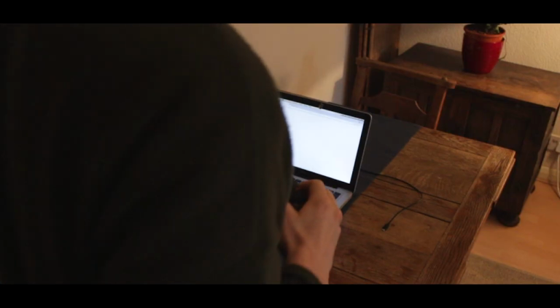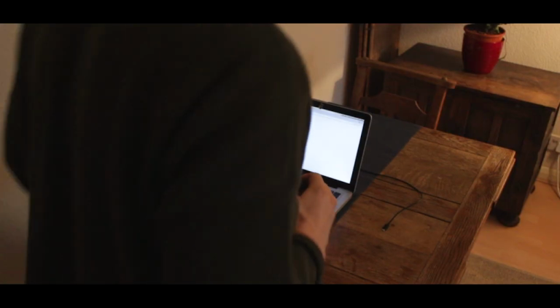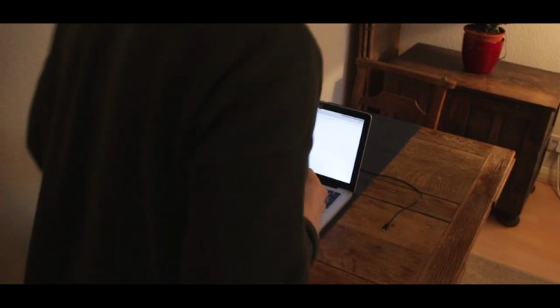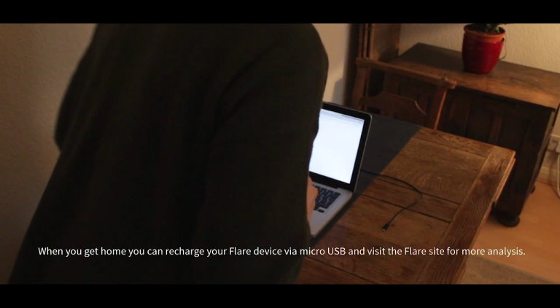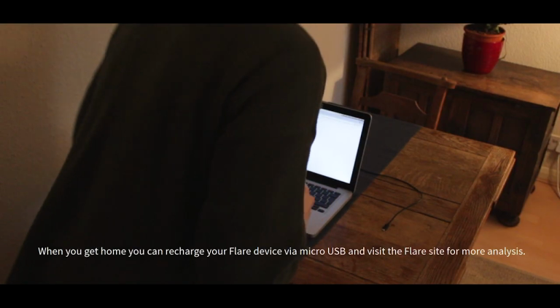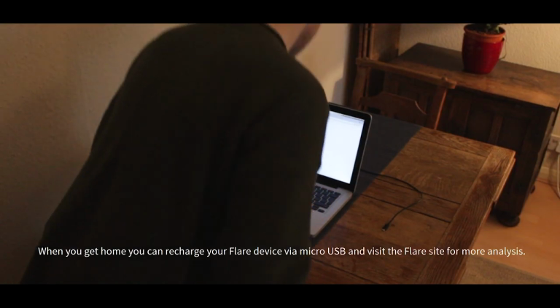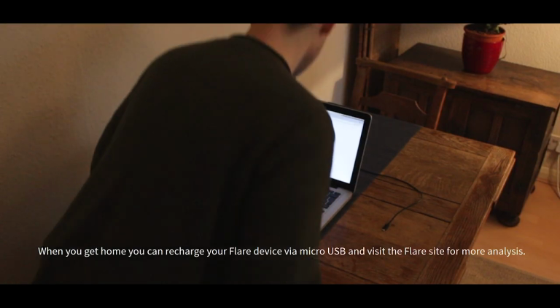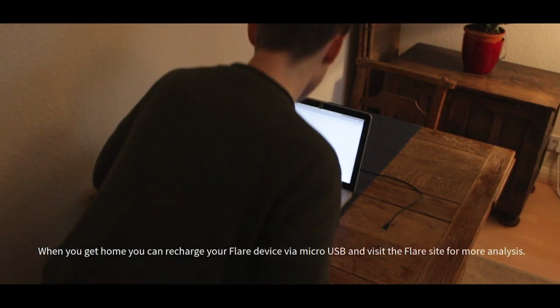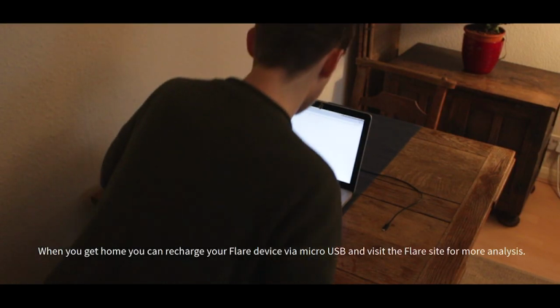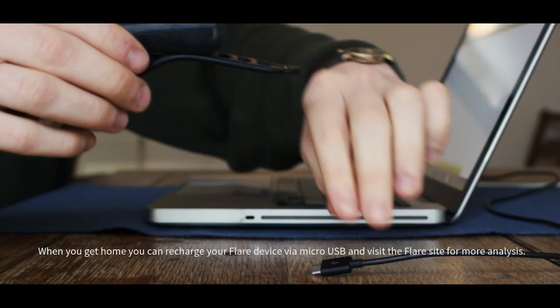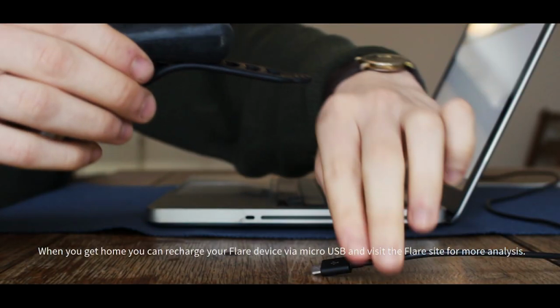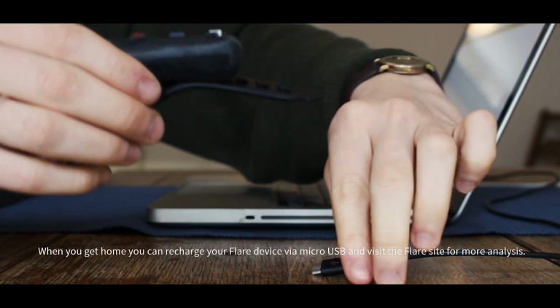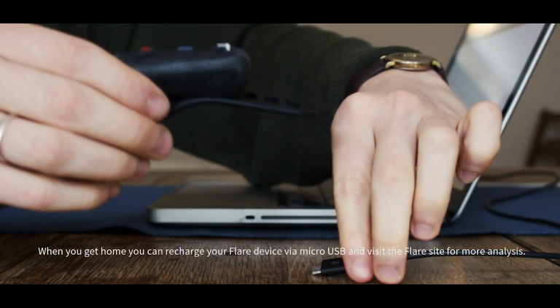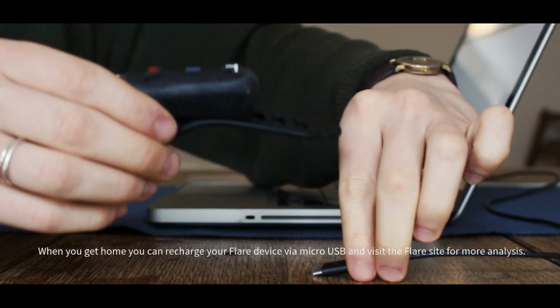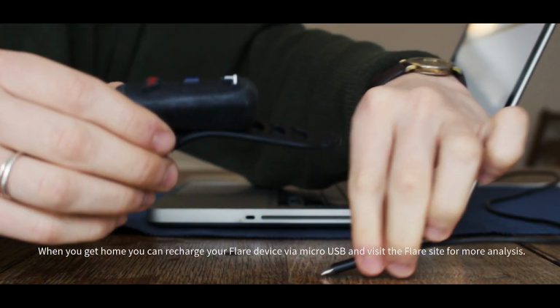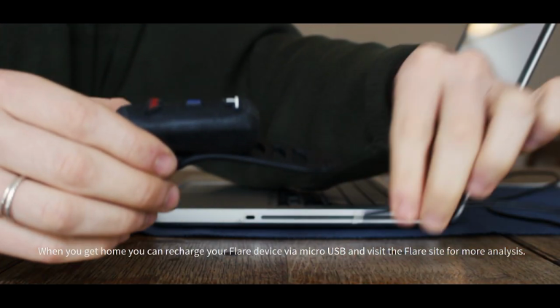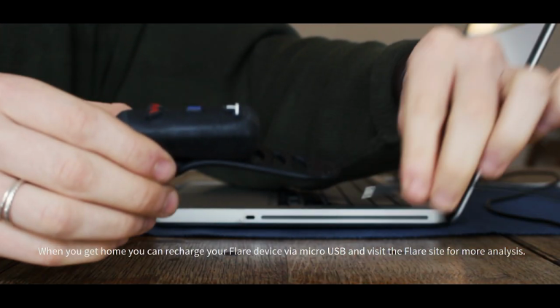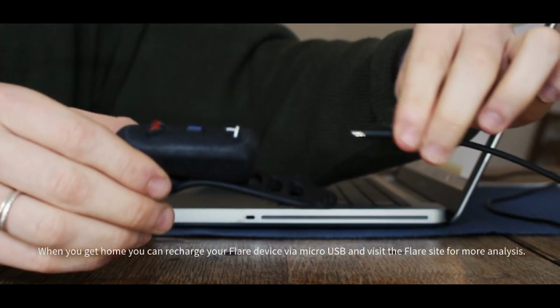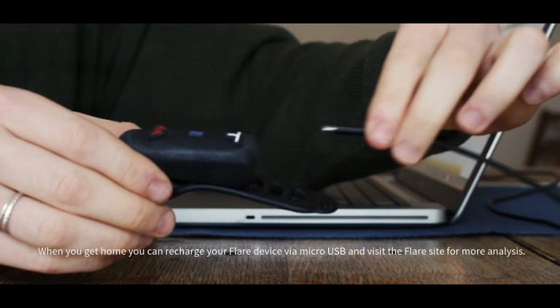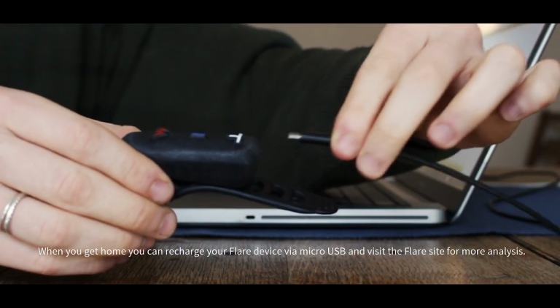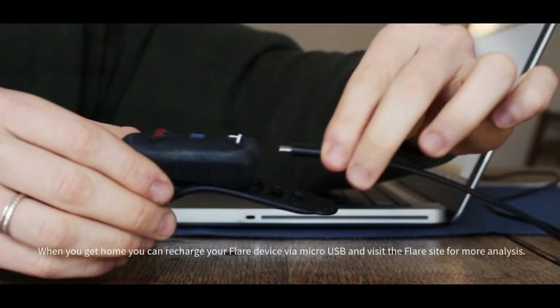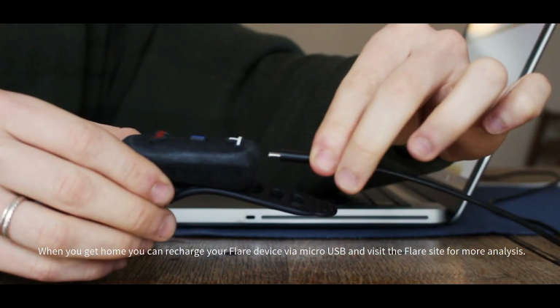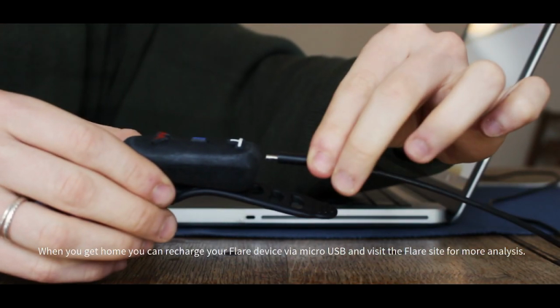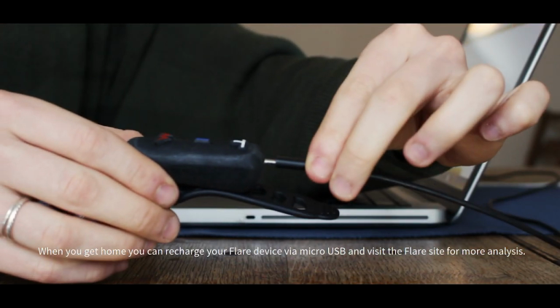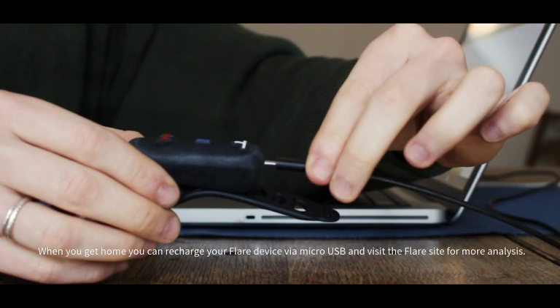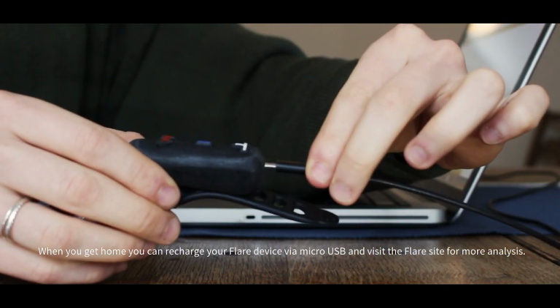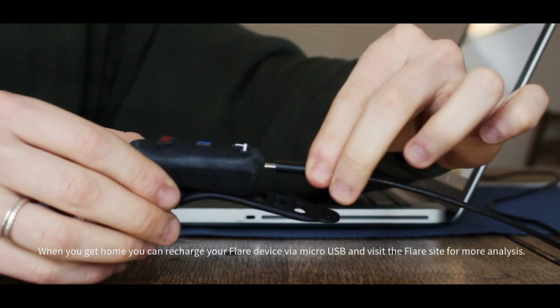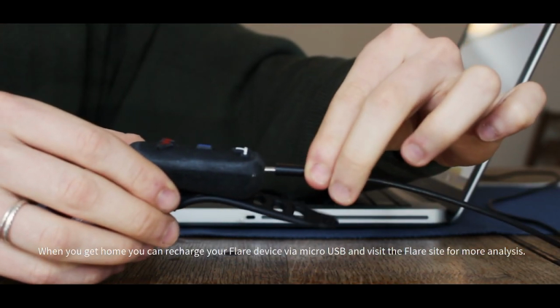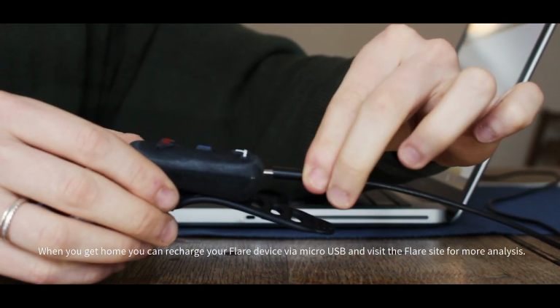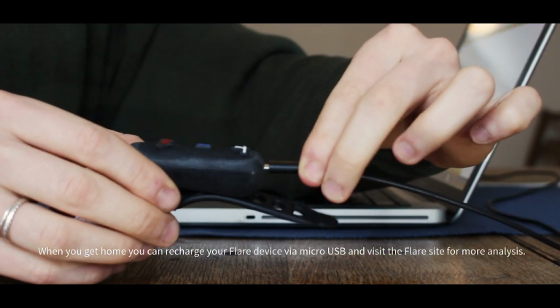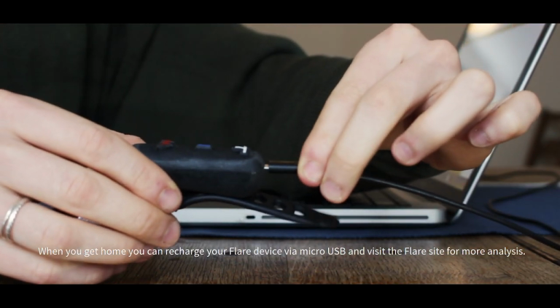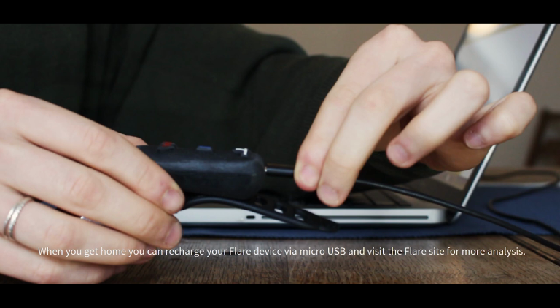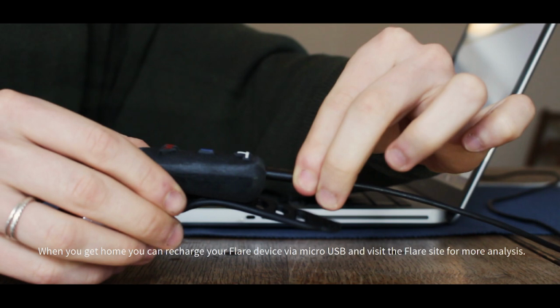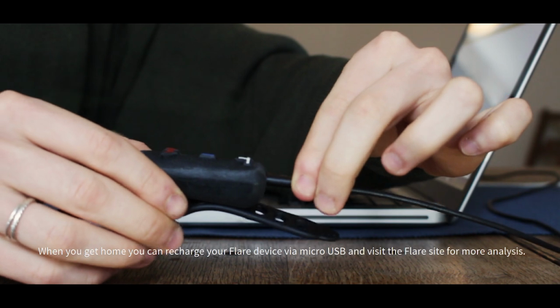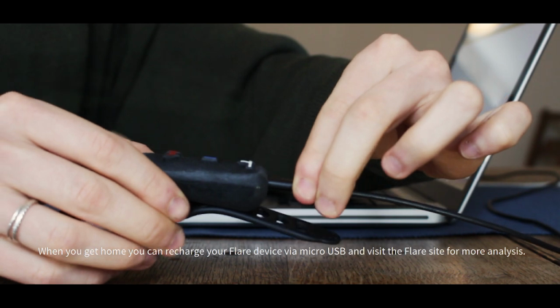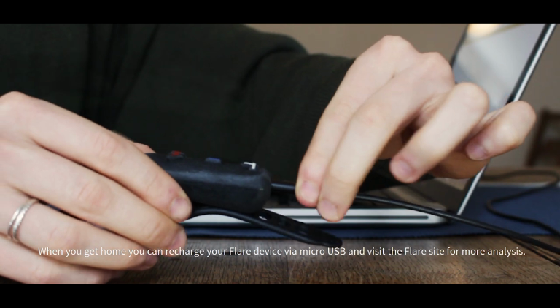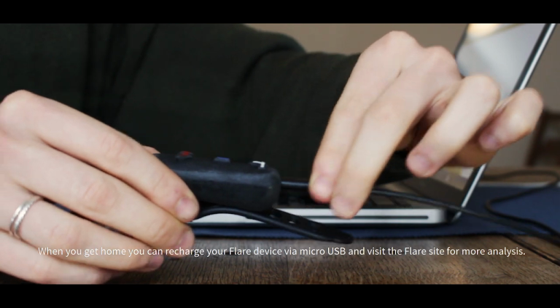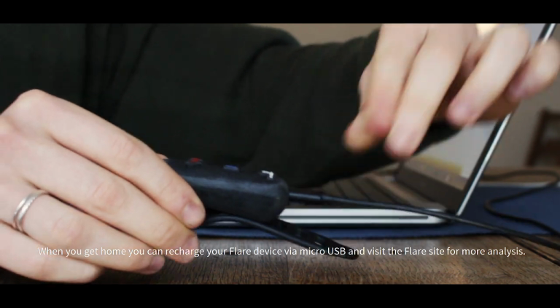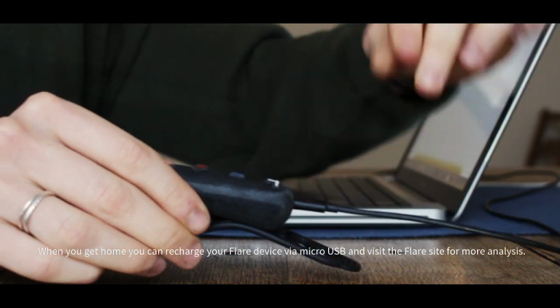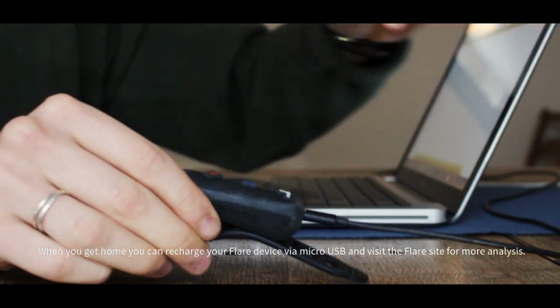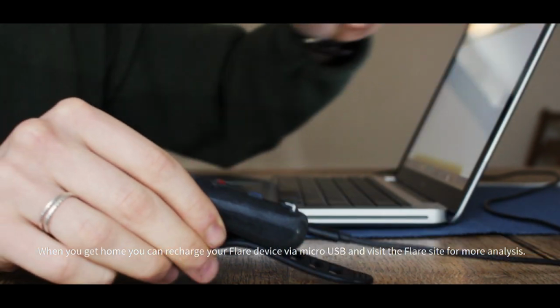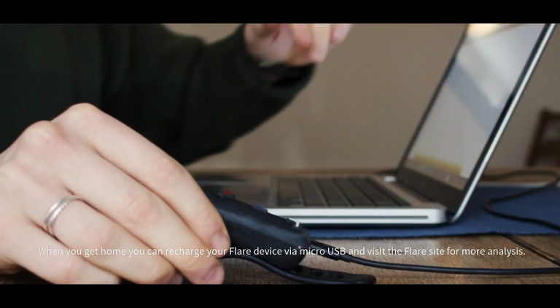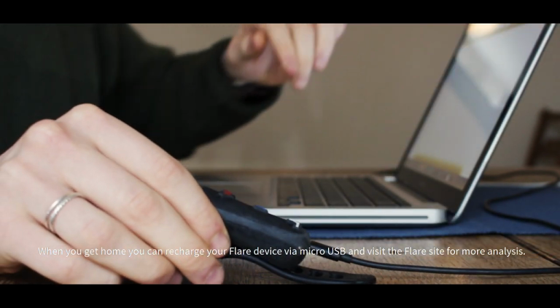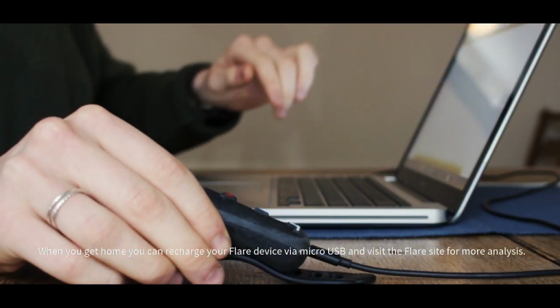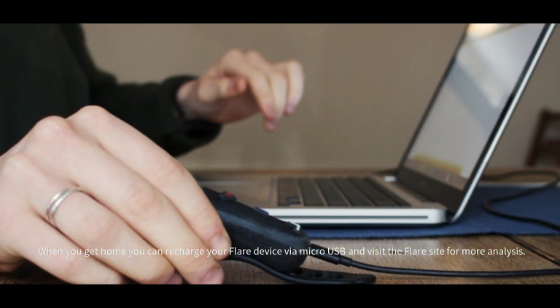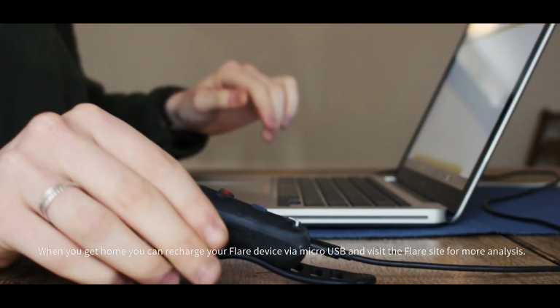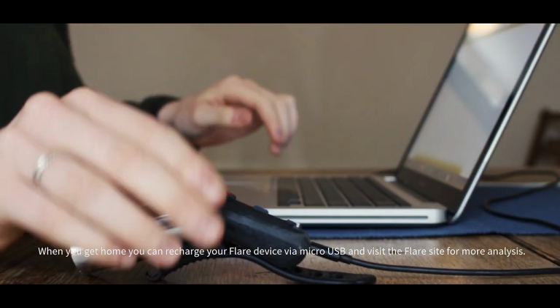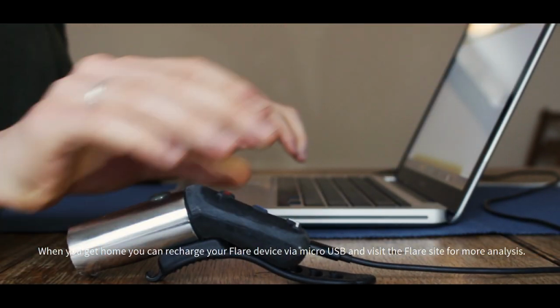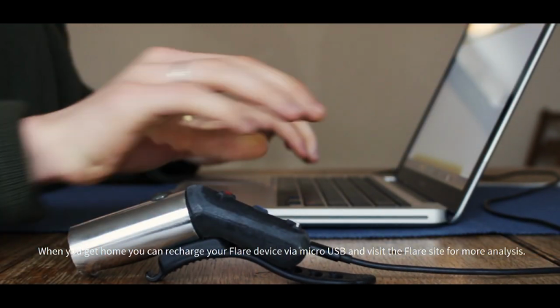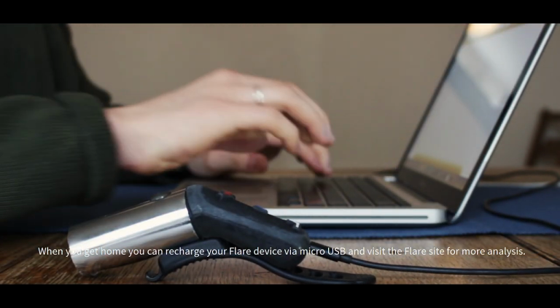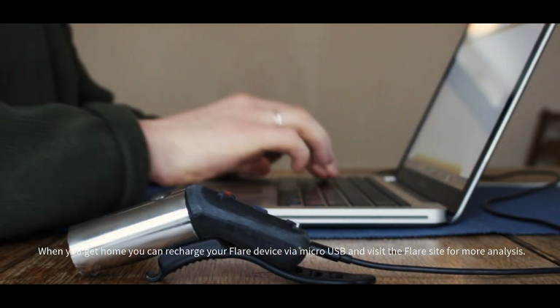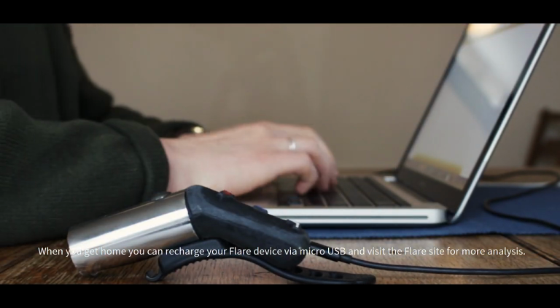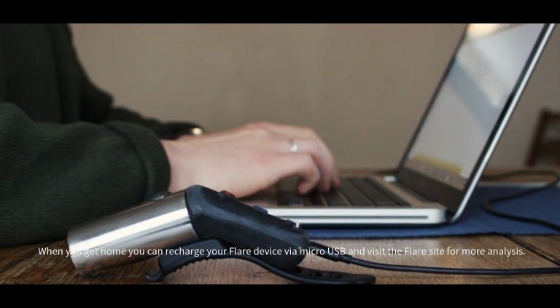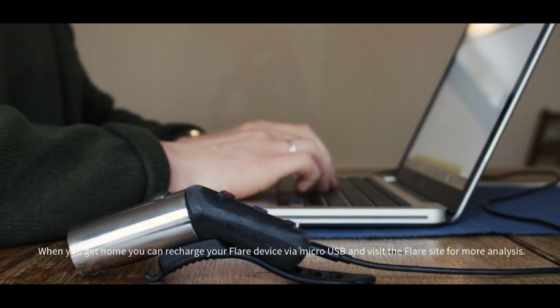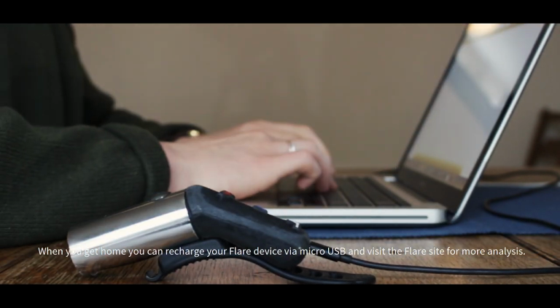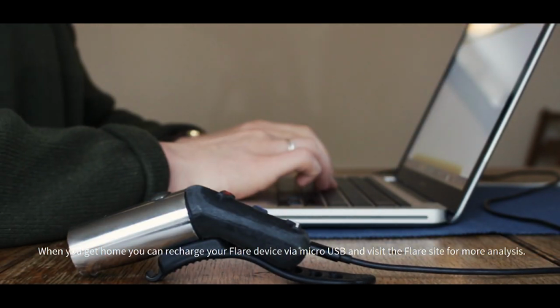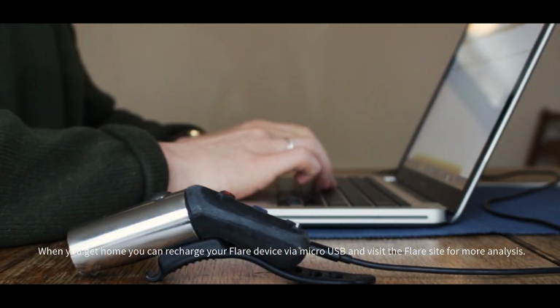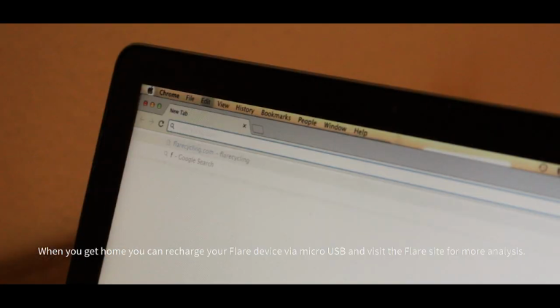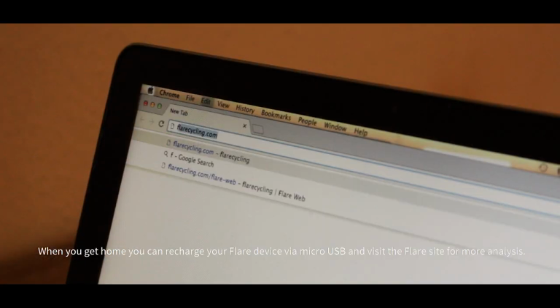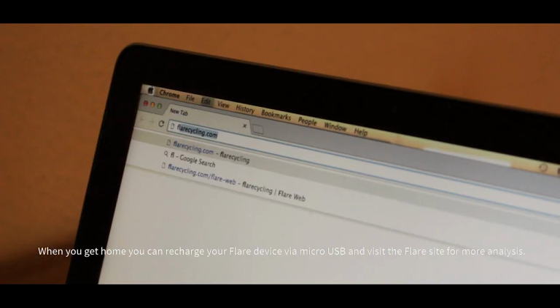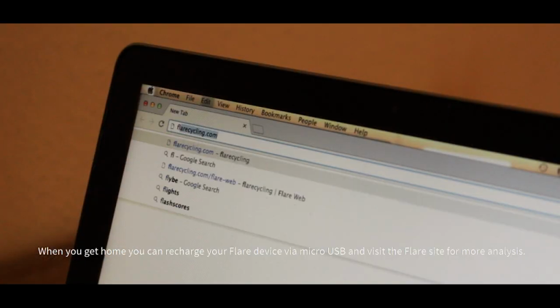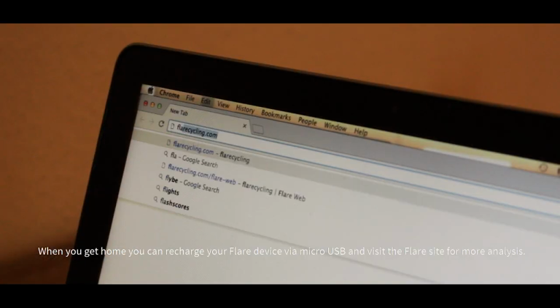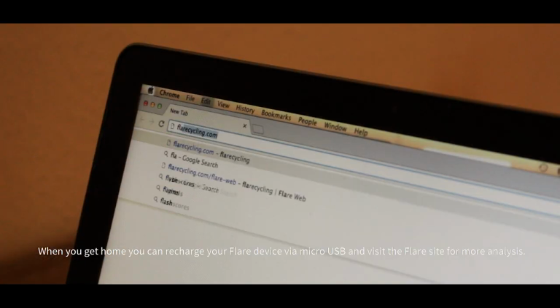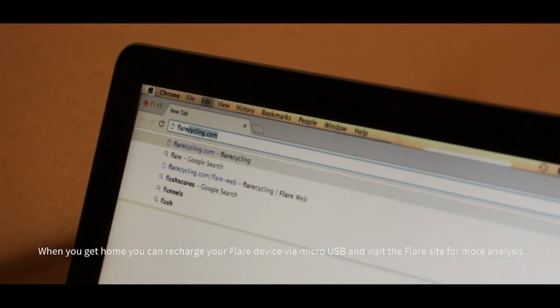When you get home, you can recharge your Flare device via micro USB and visit the Flare site for more analysis.